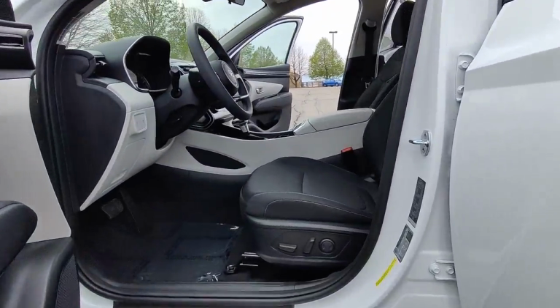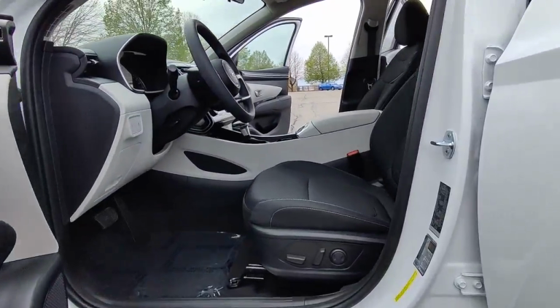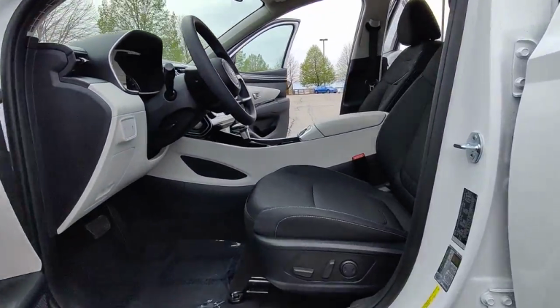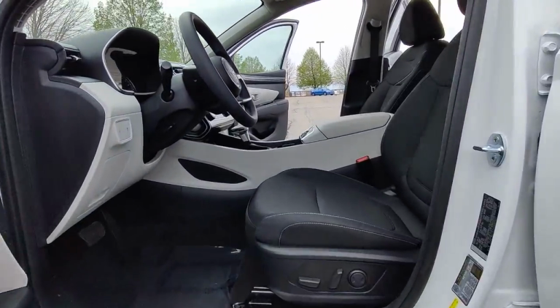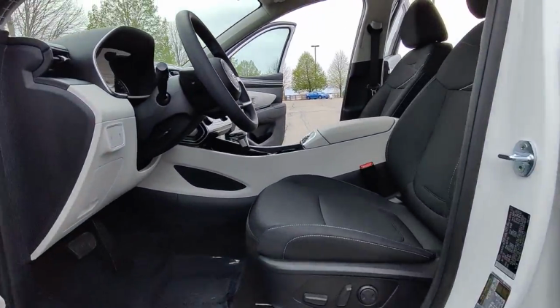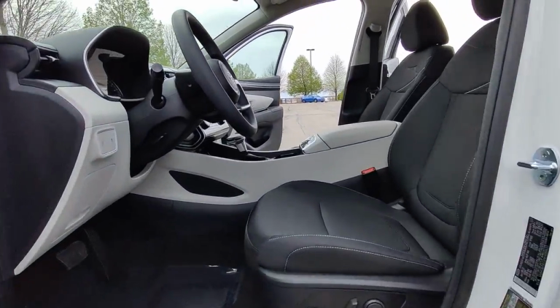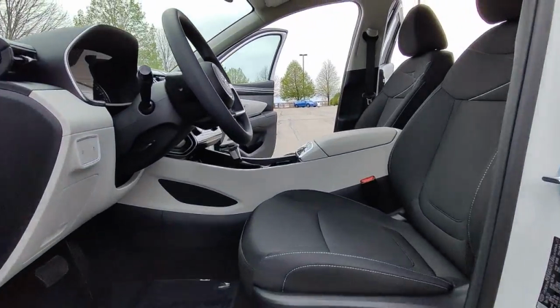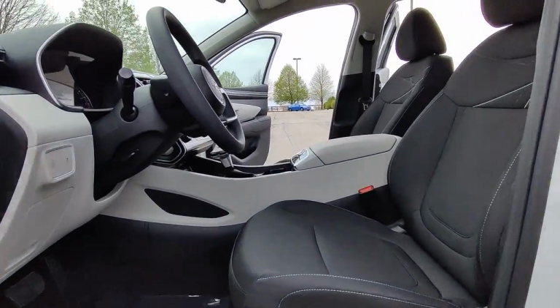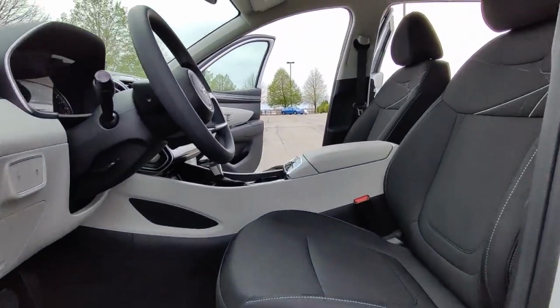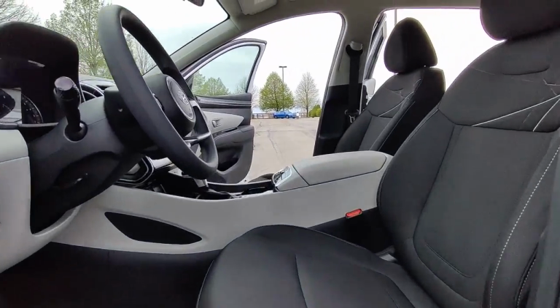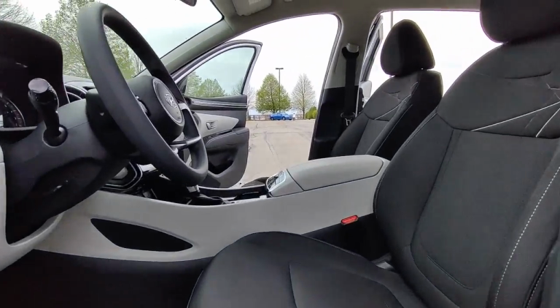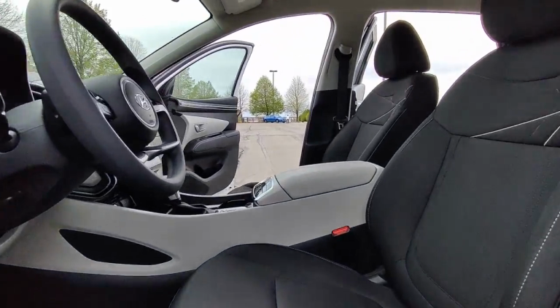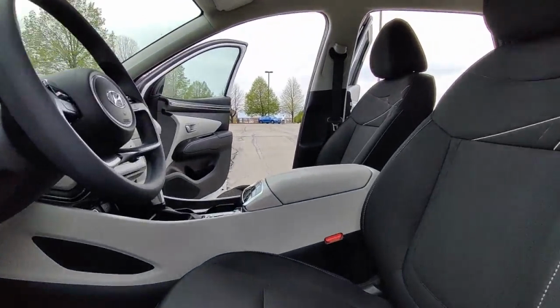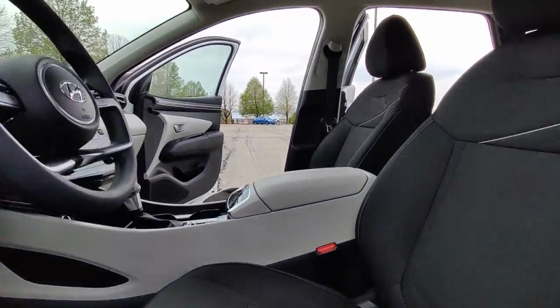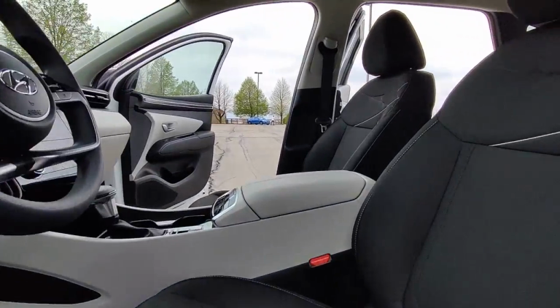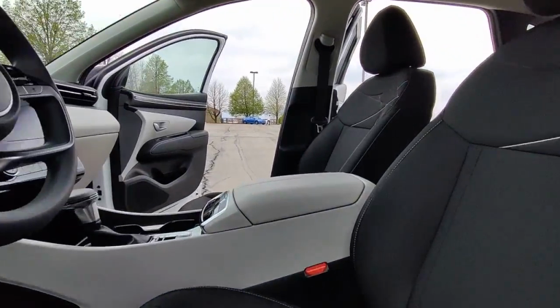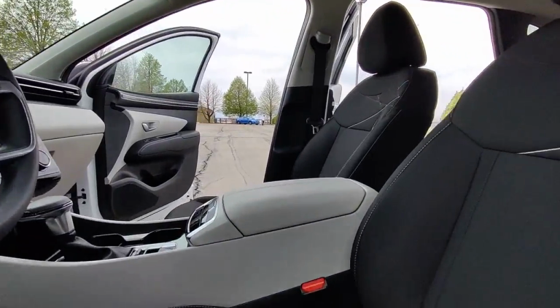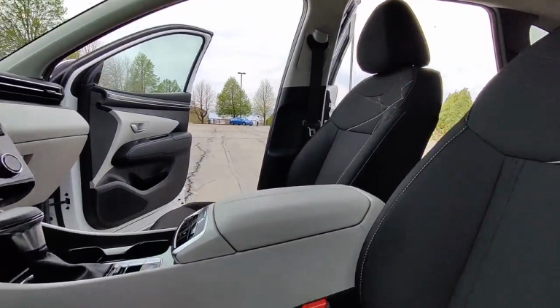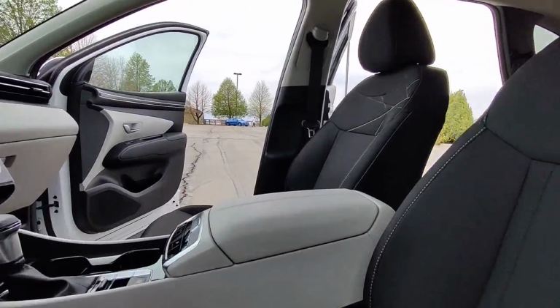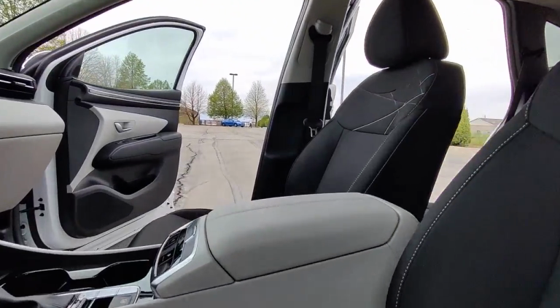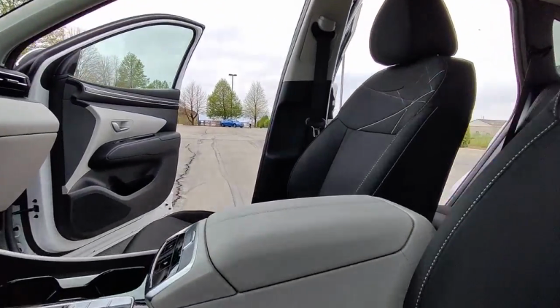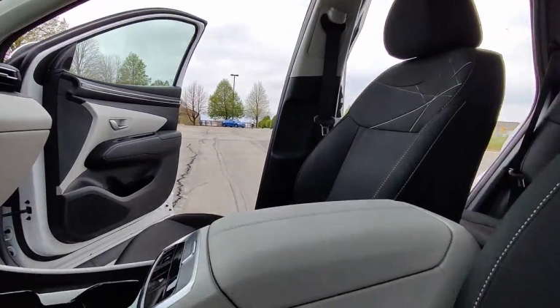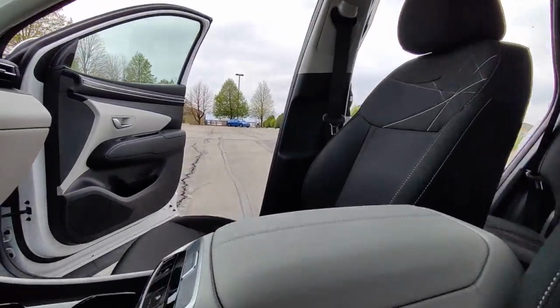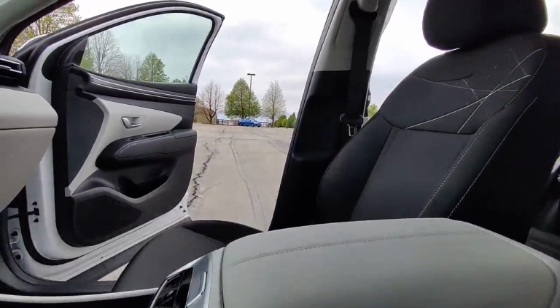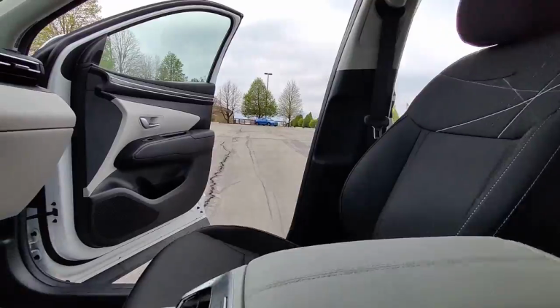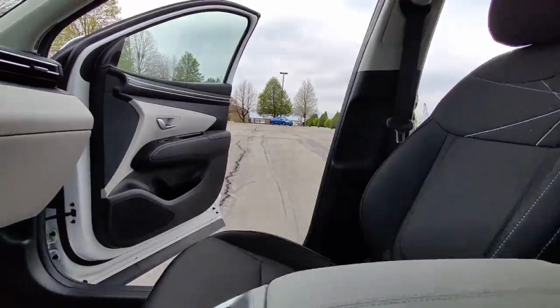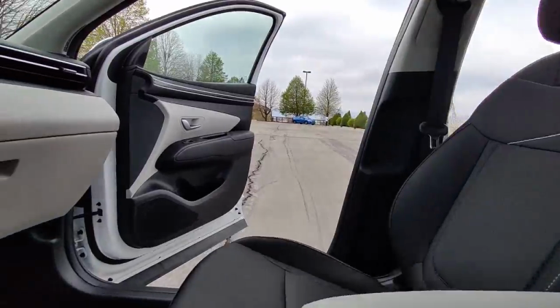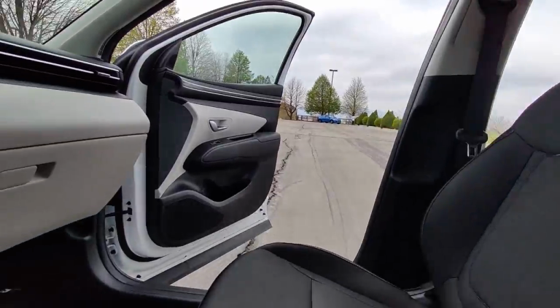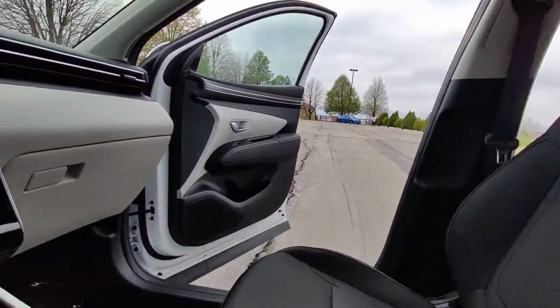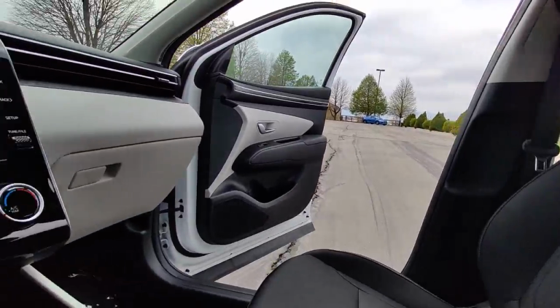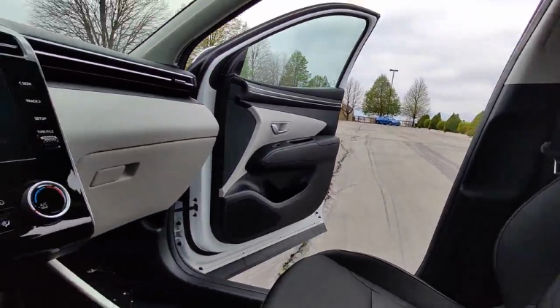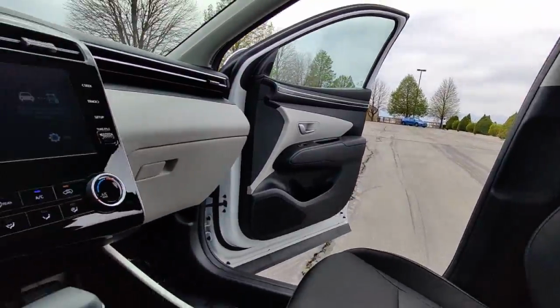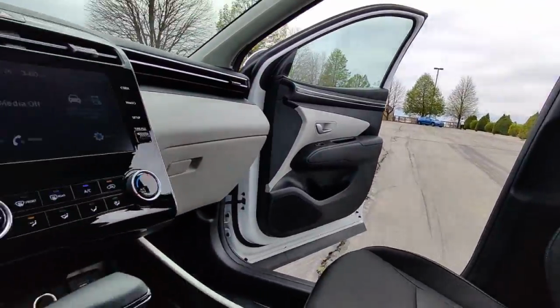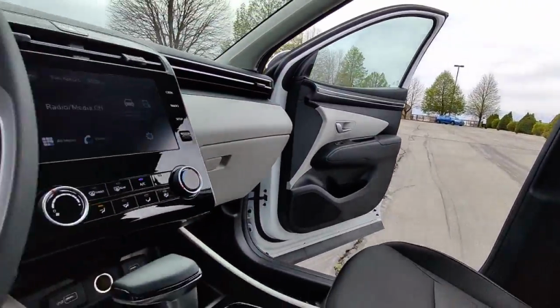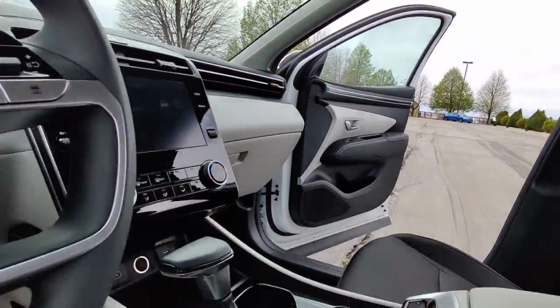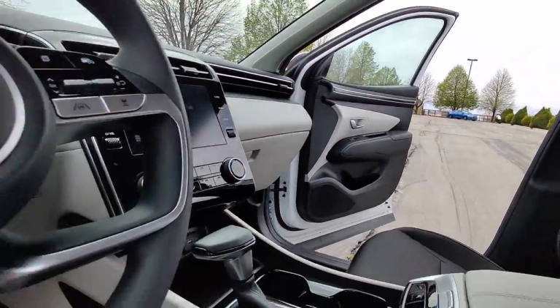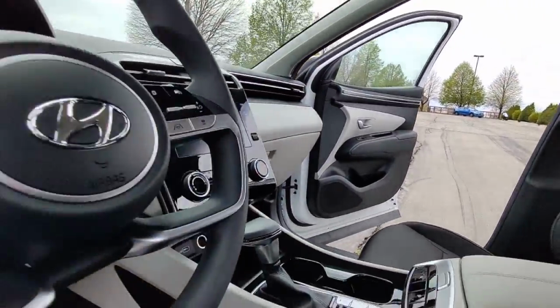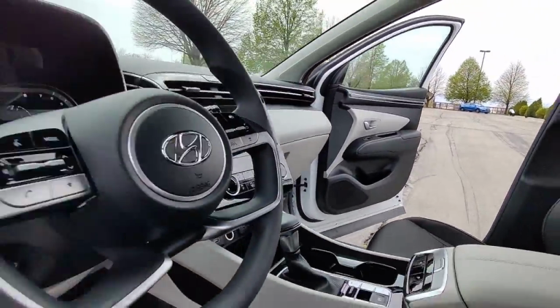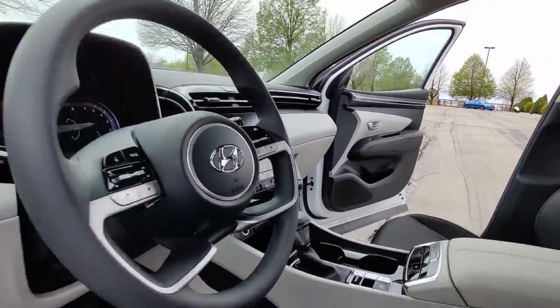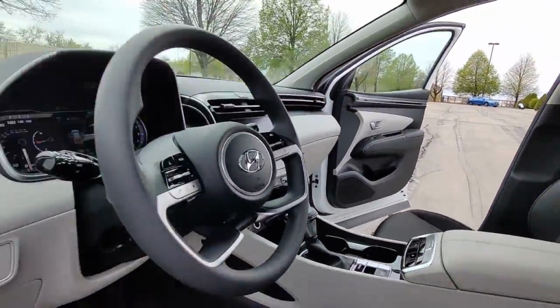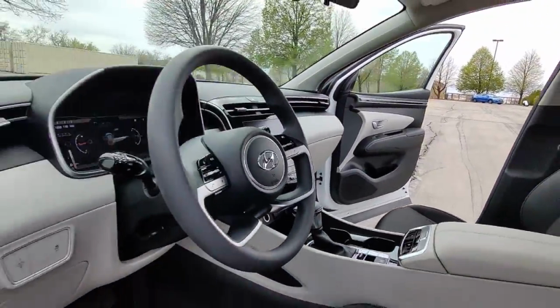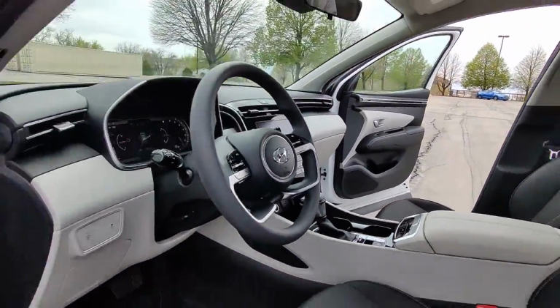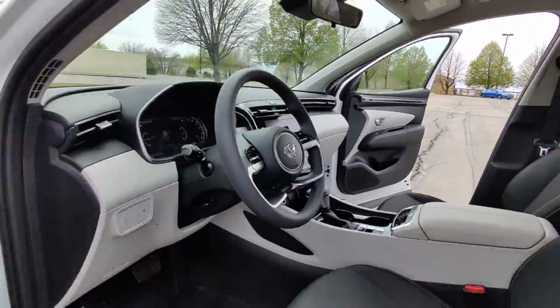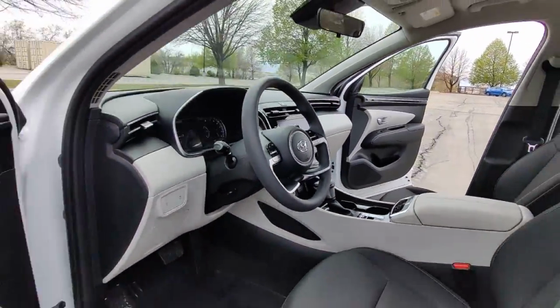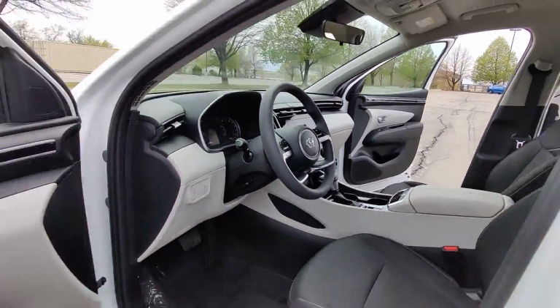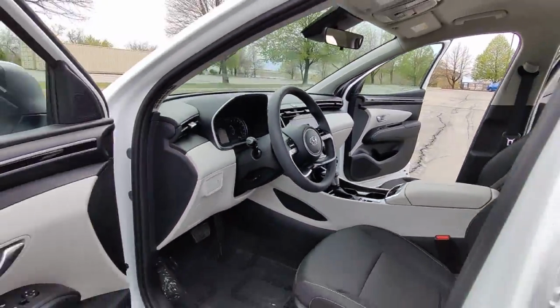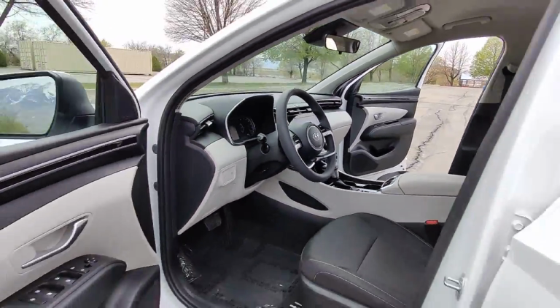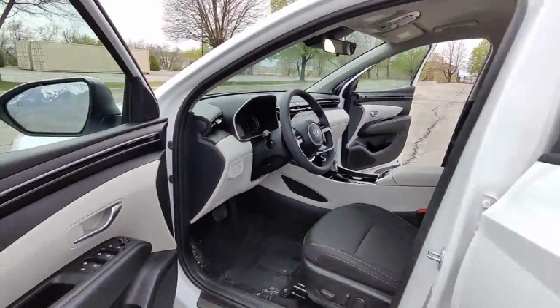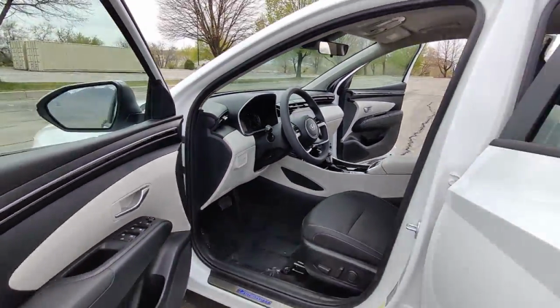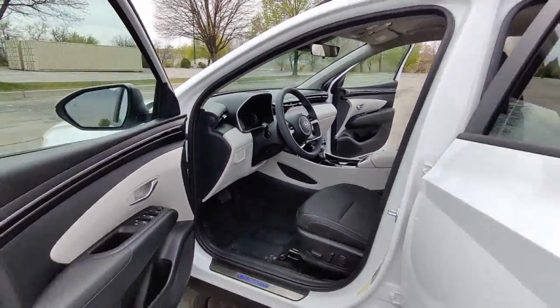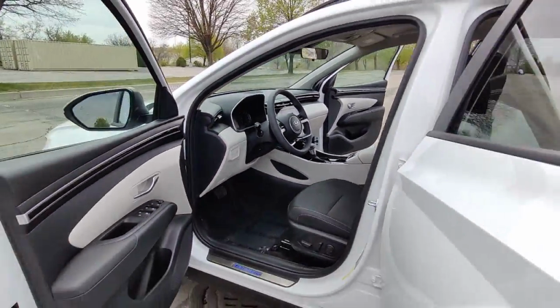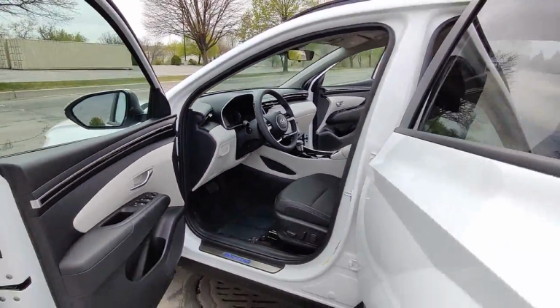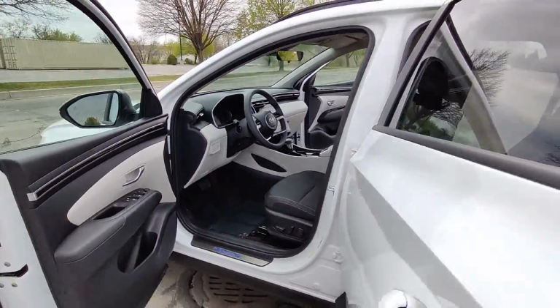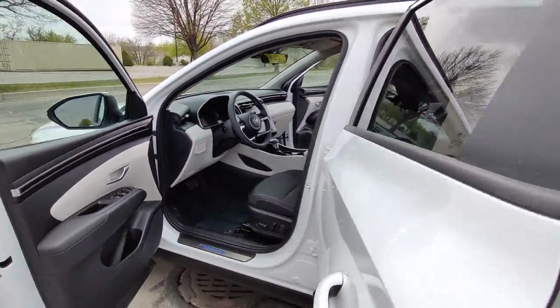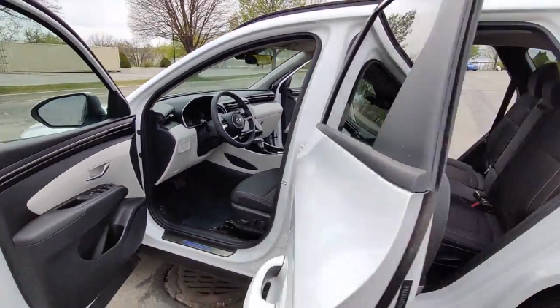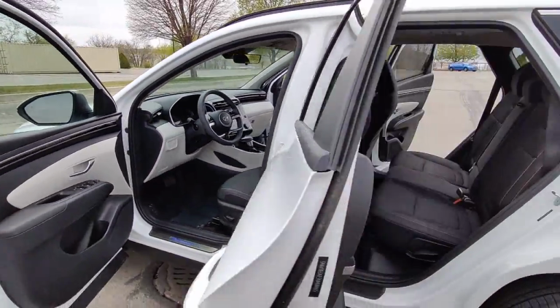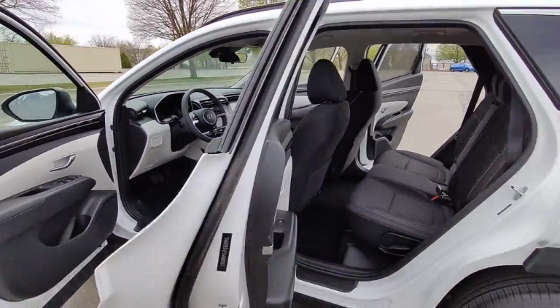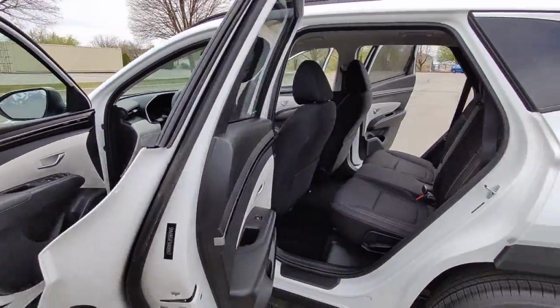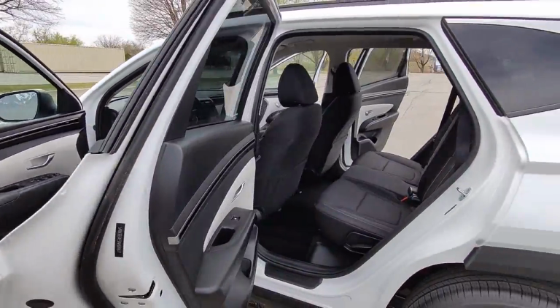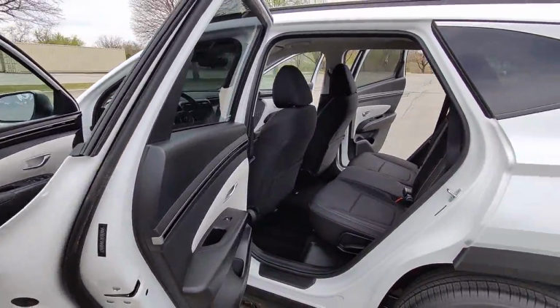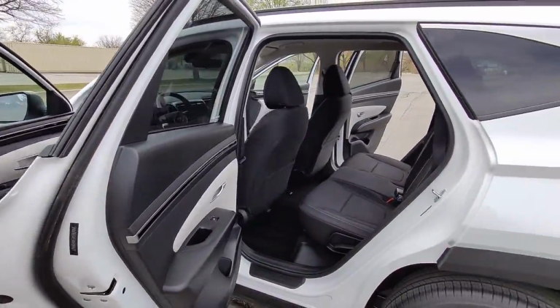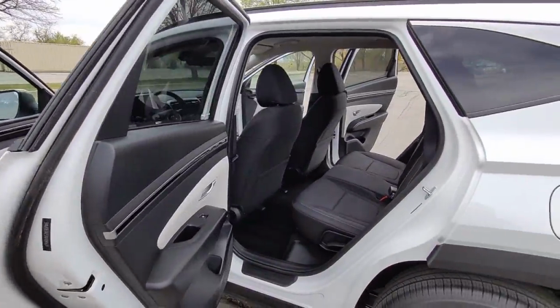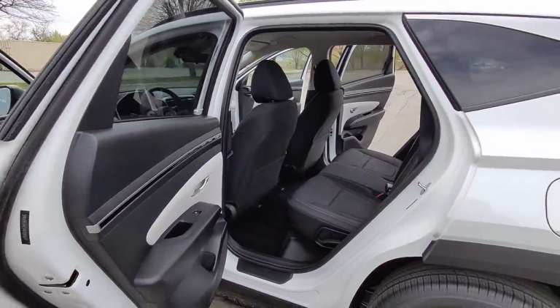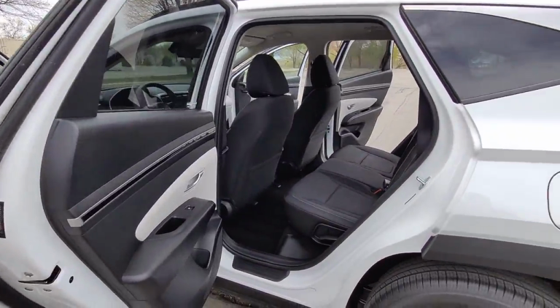Choose the Tucson — treat yourself to a test drive today. Our staff will toss you the keys and give you an outstanding customer experience.